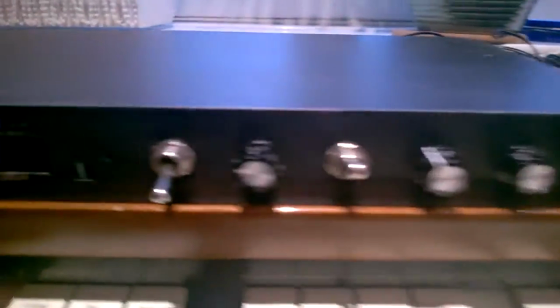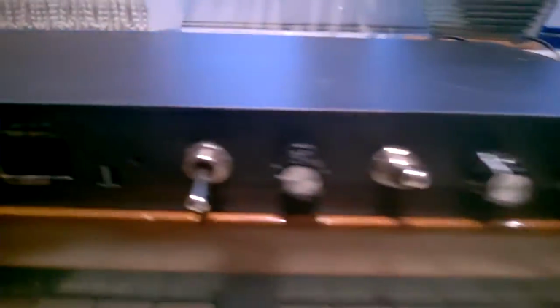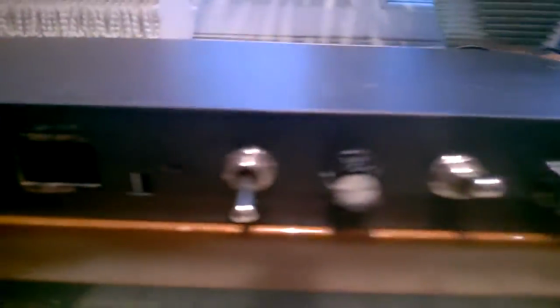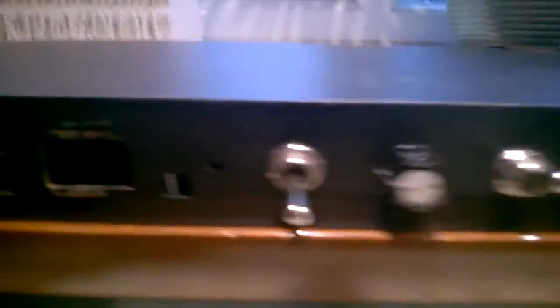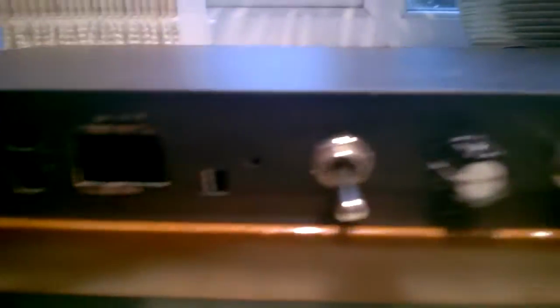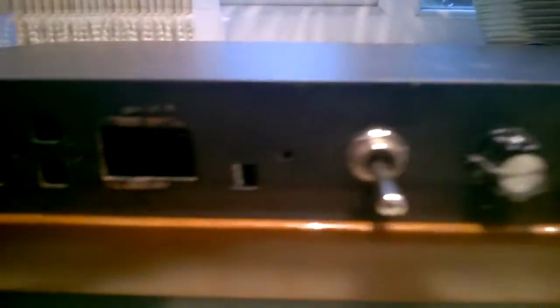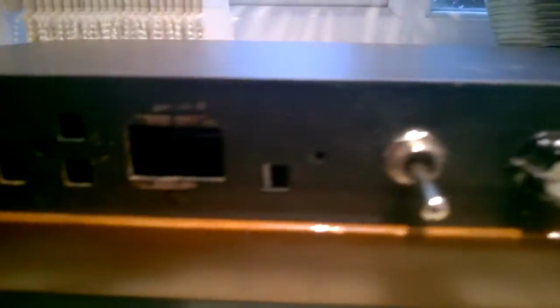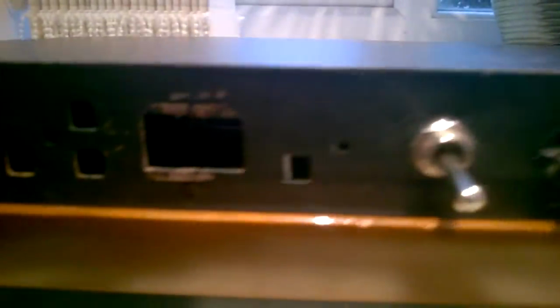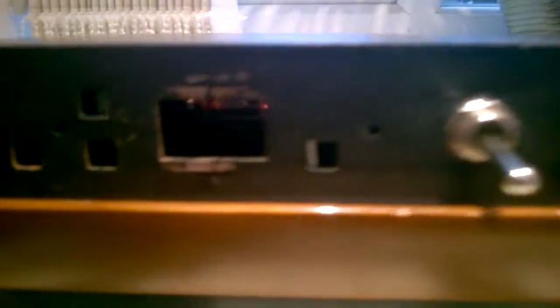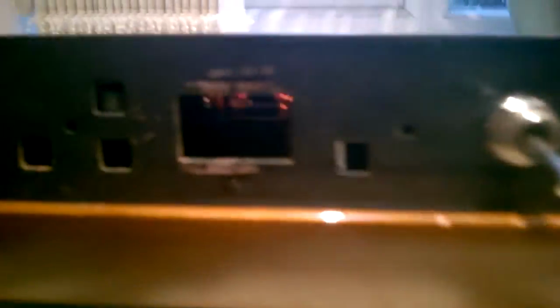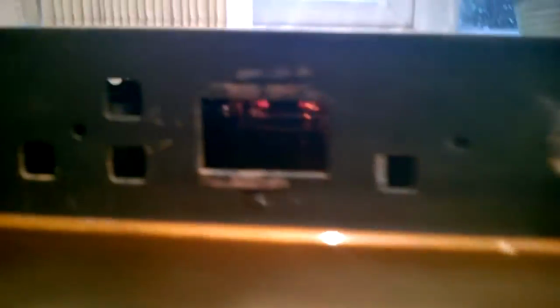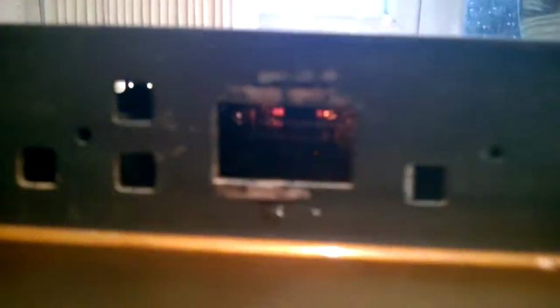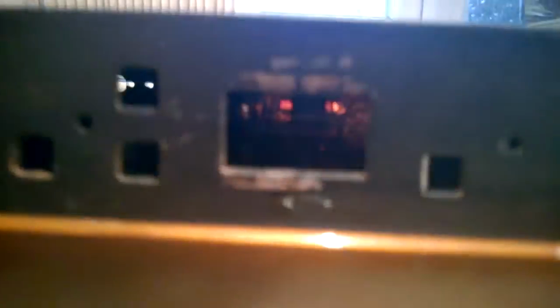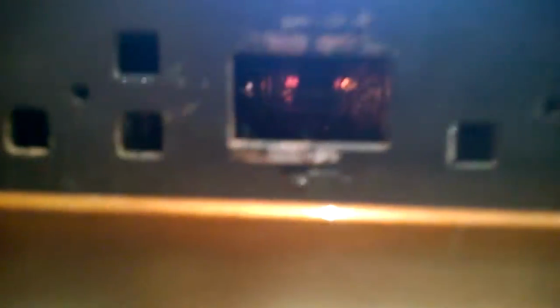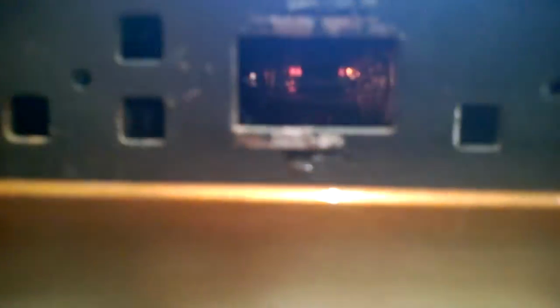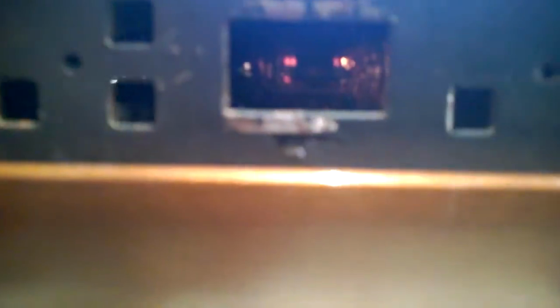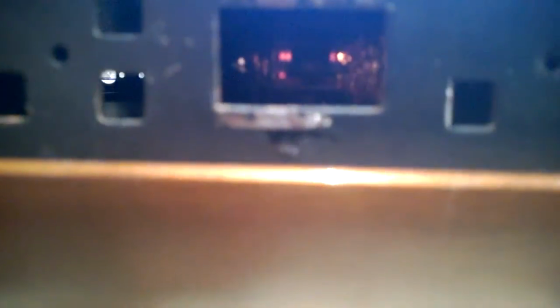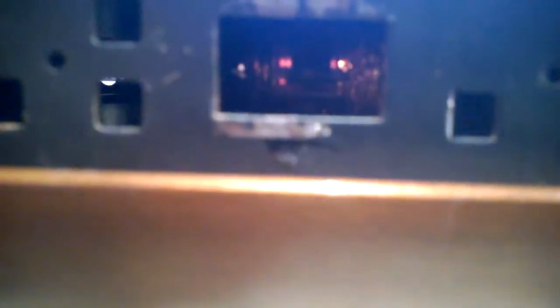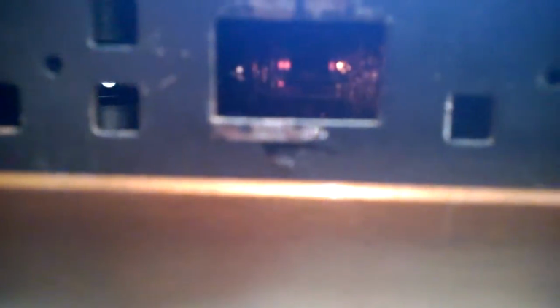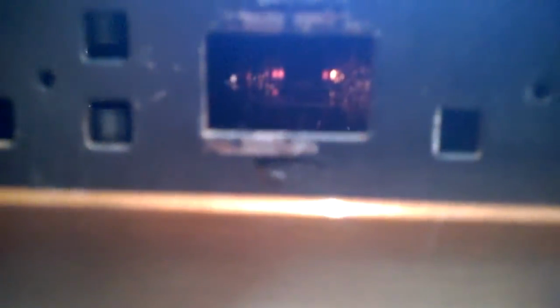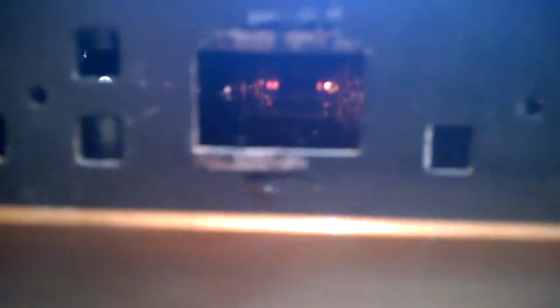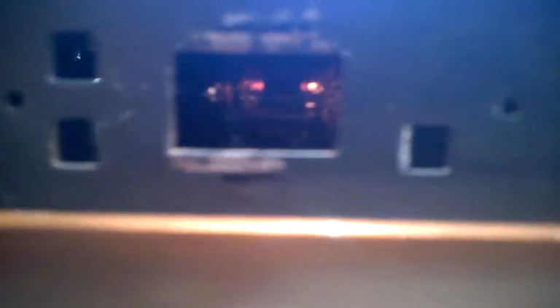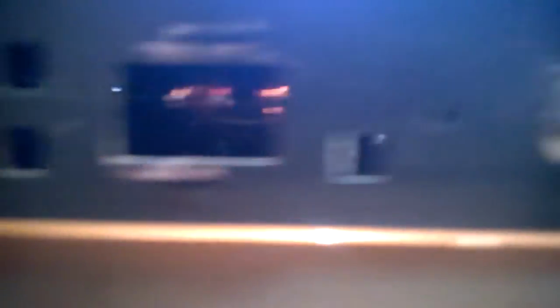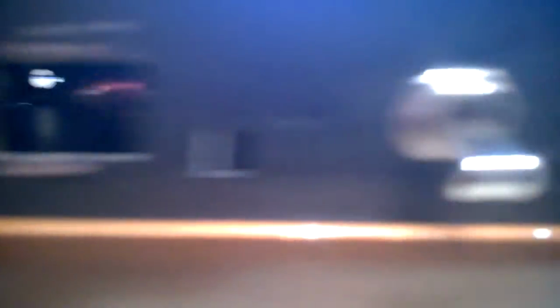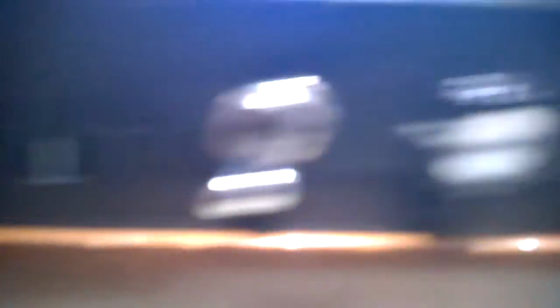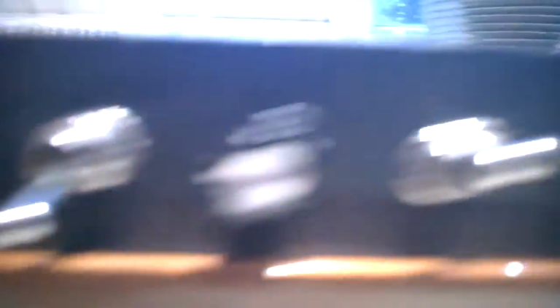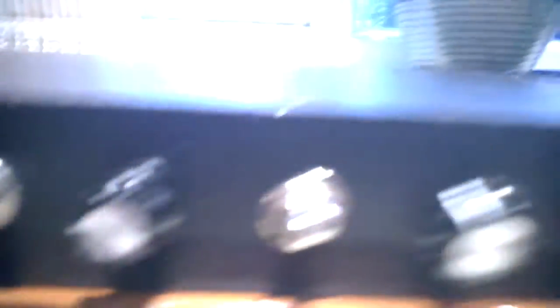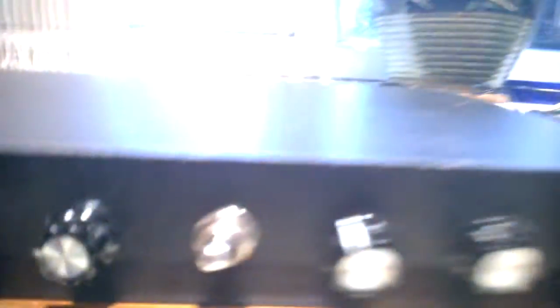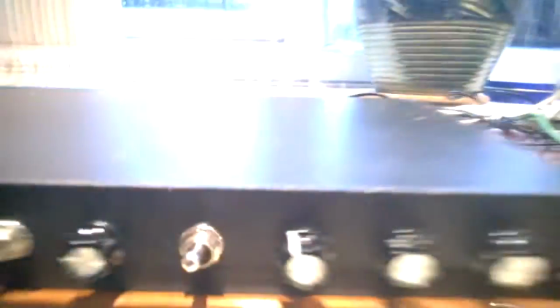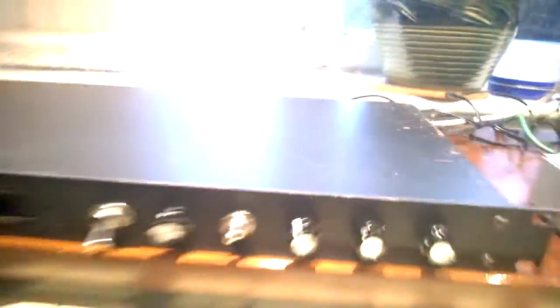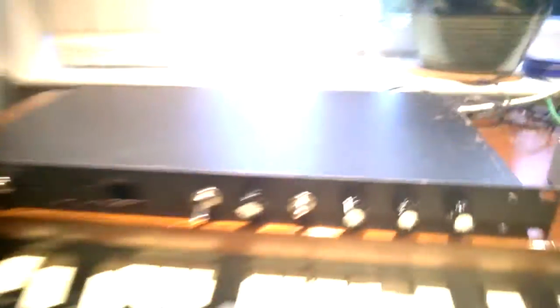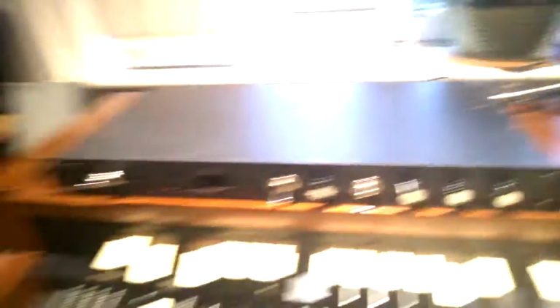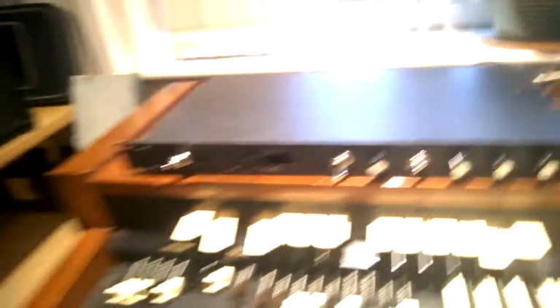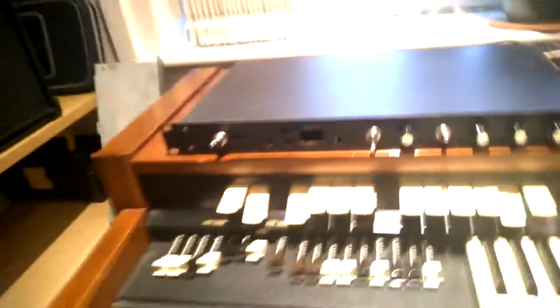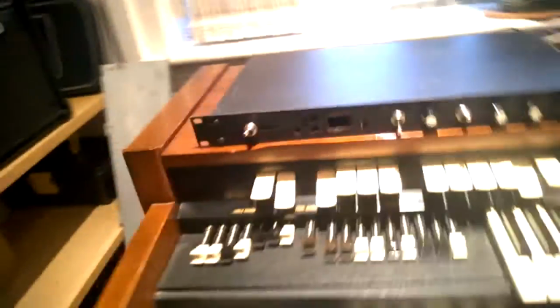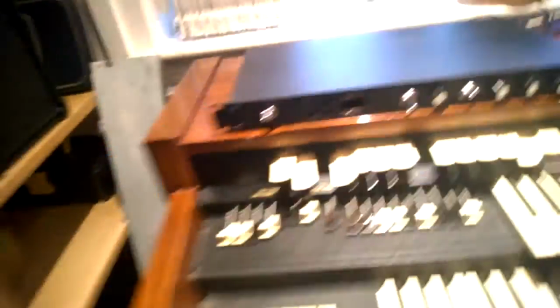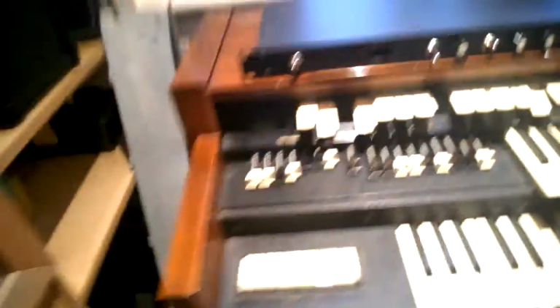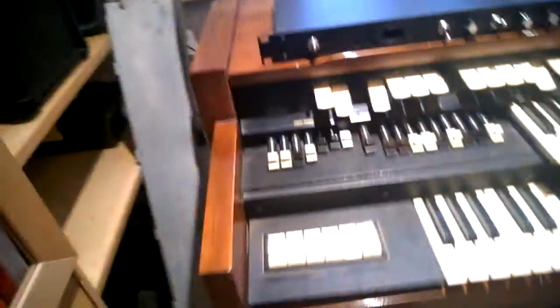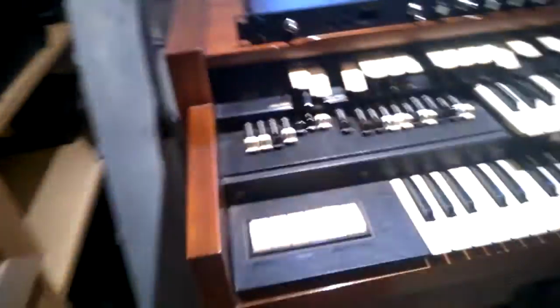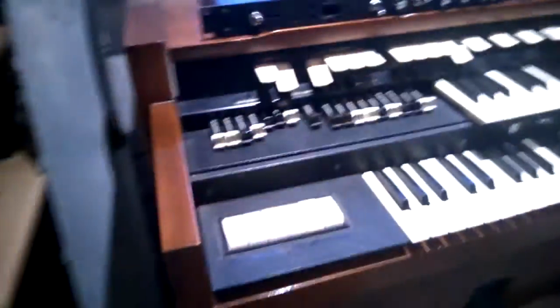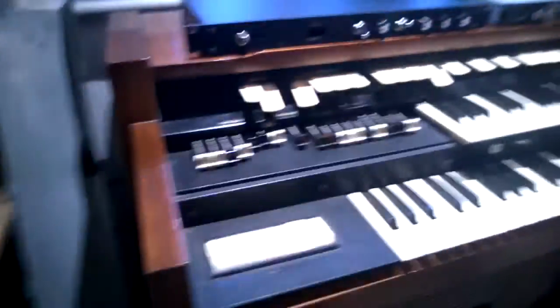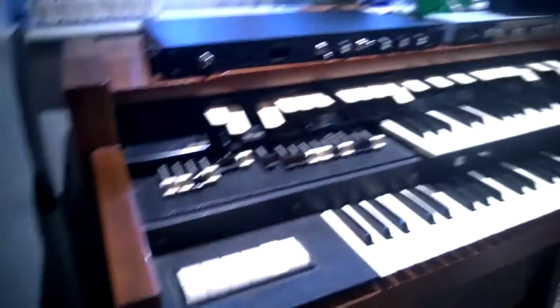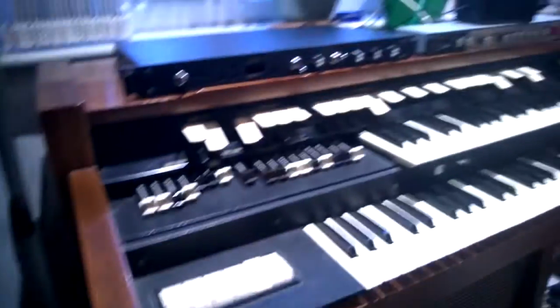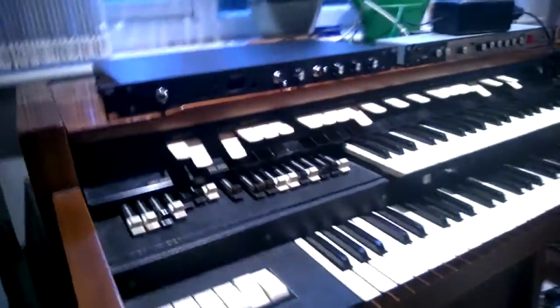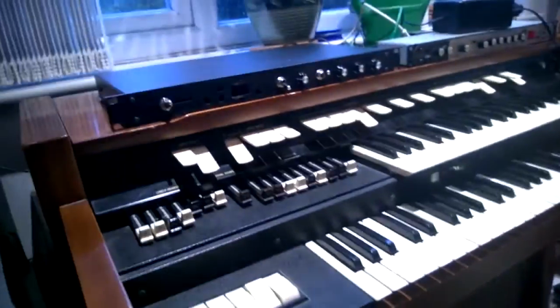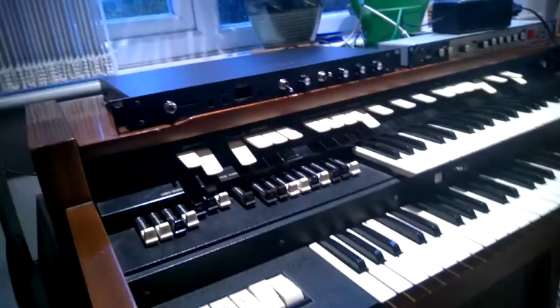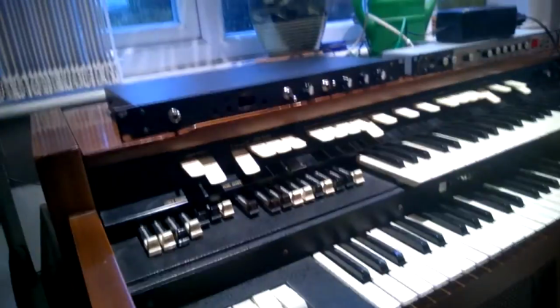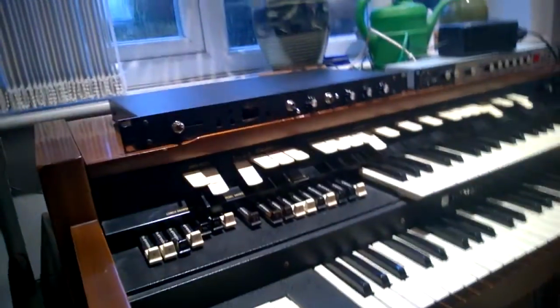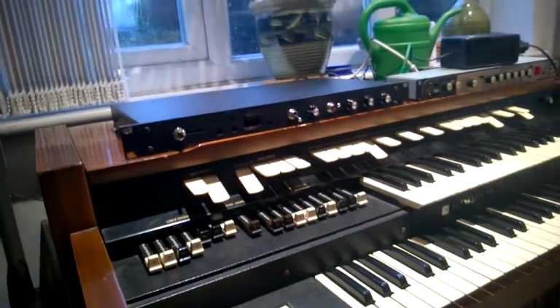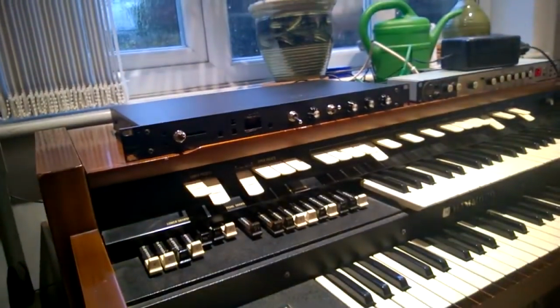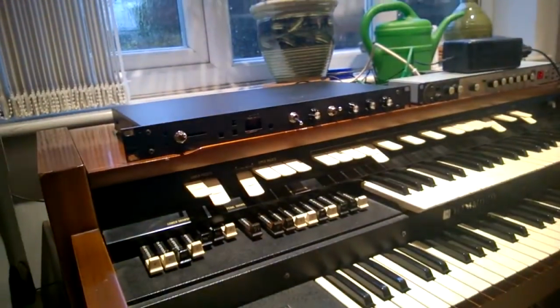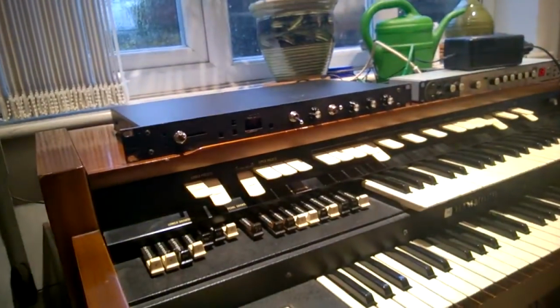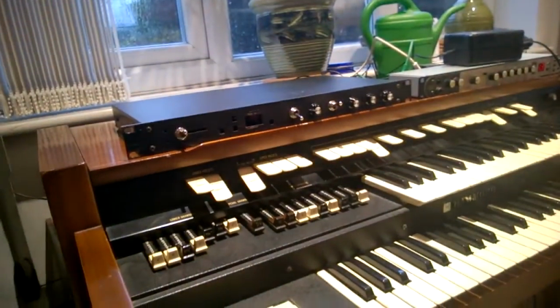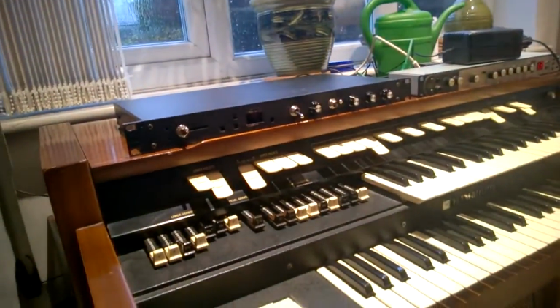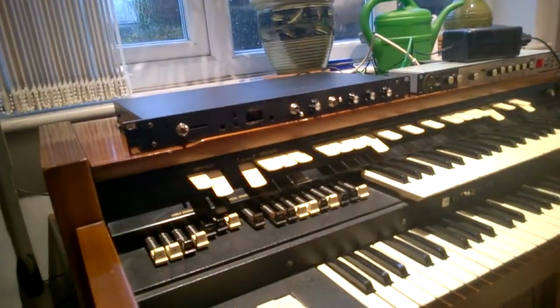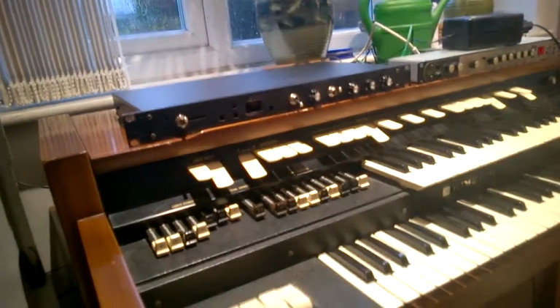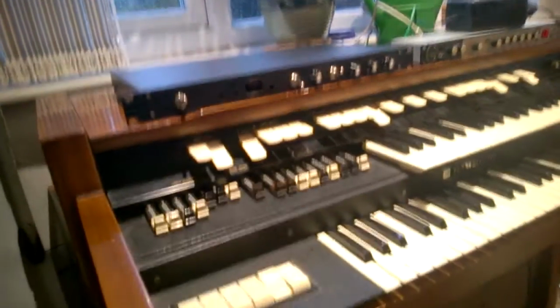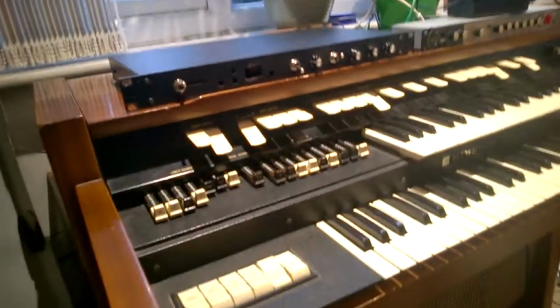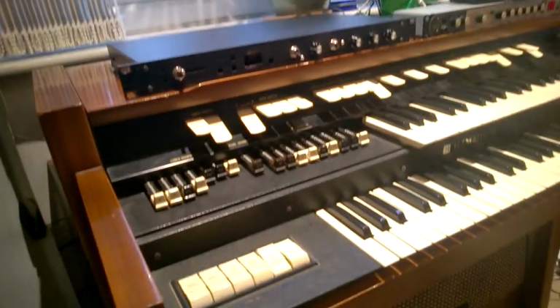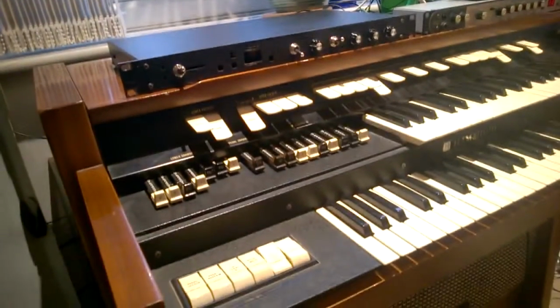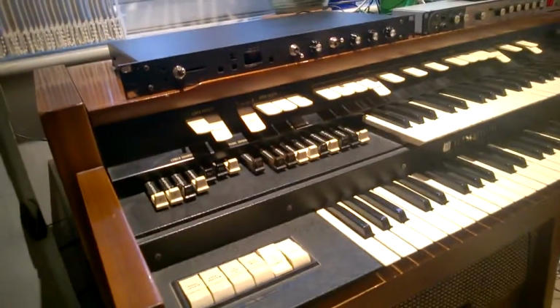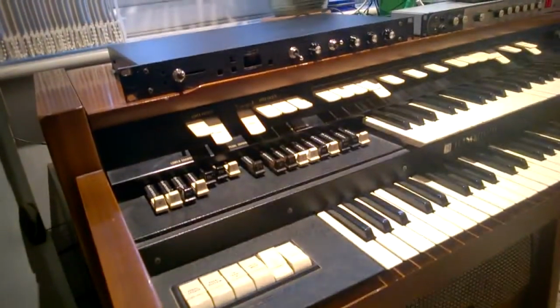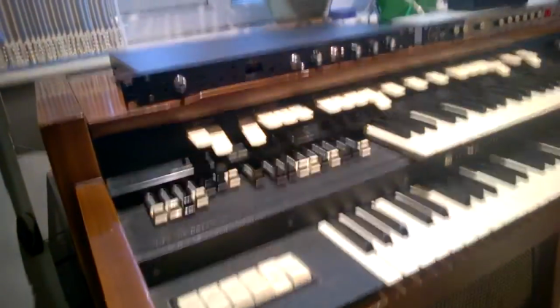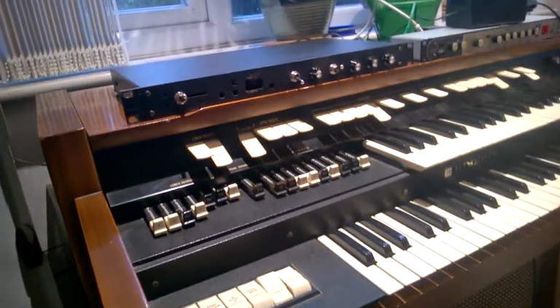Here's a valve preamp that I made to fix that. We'll hear it without and with.